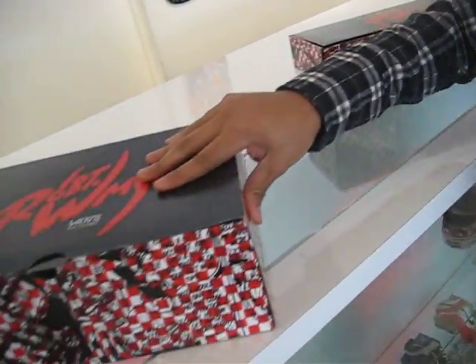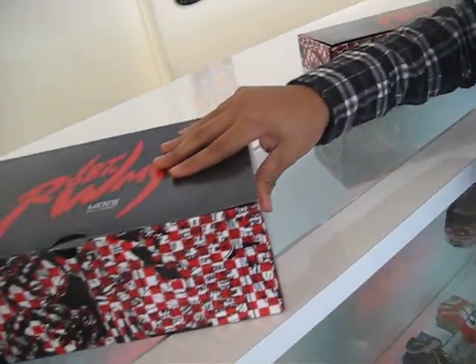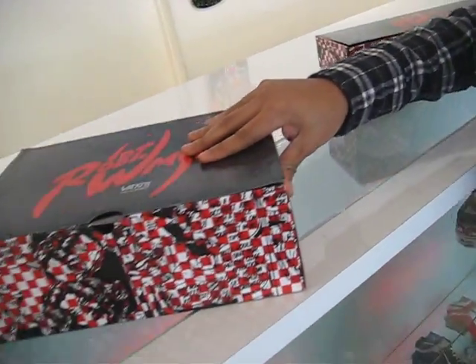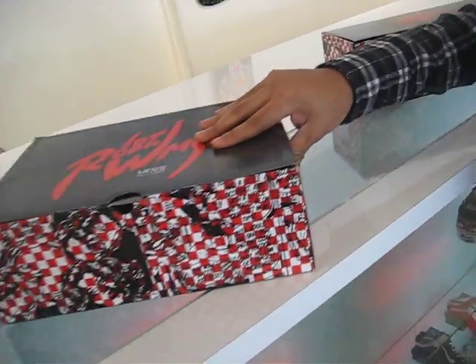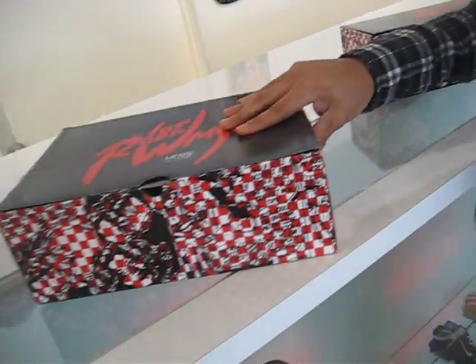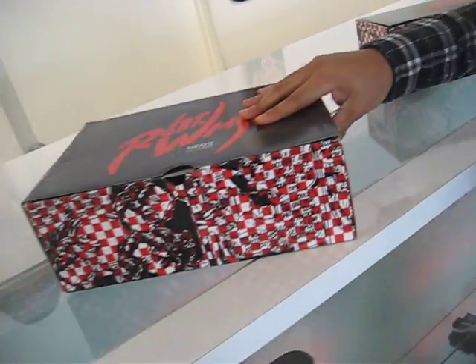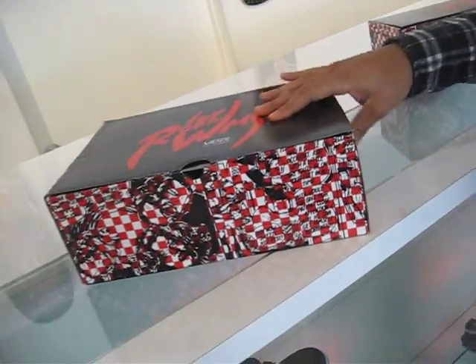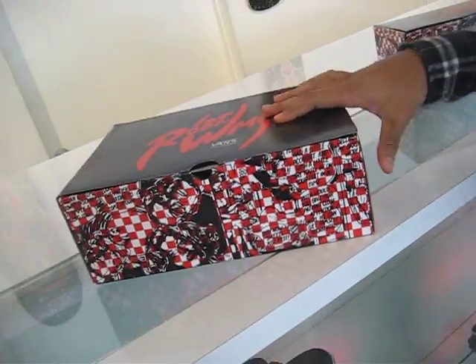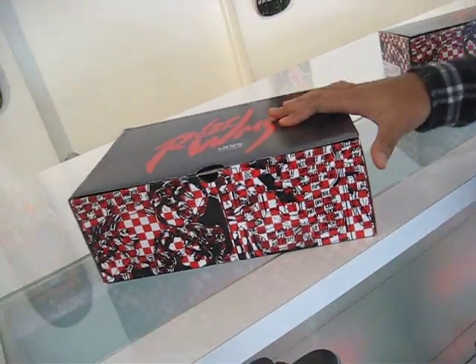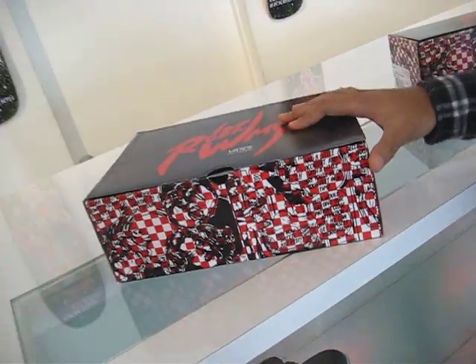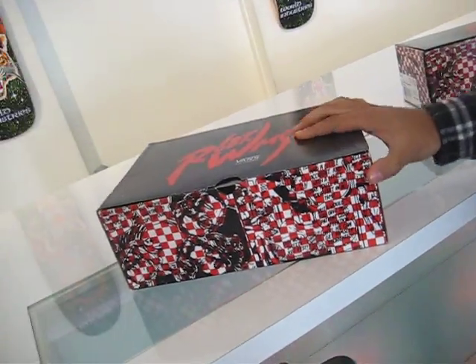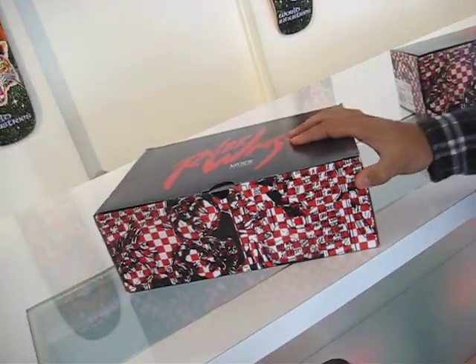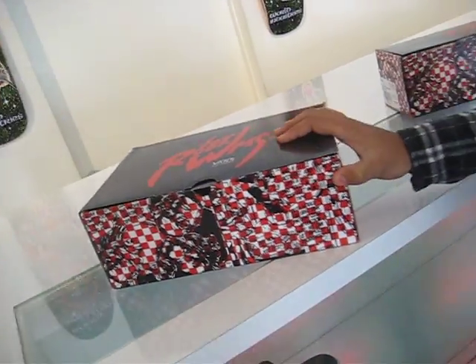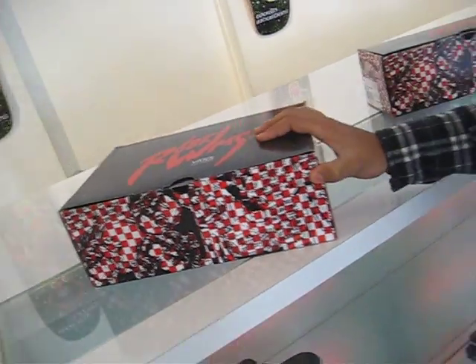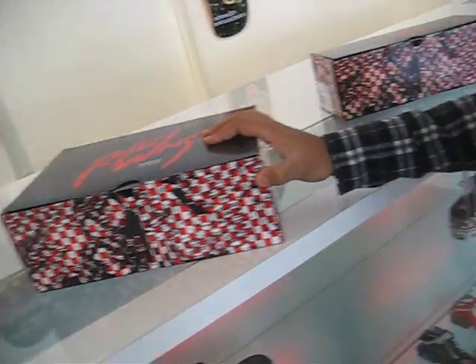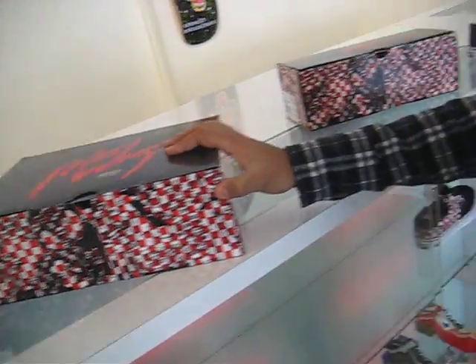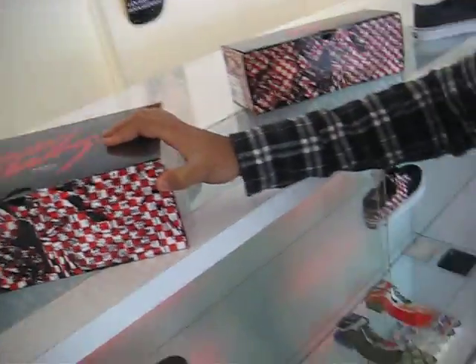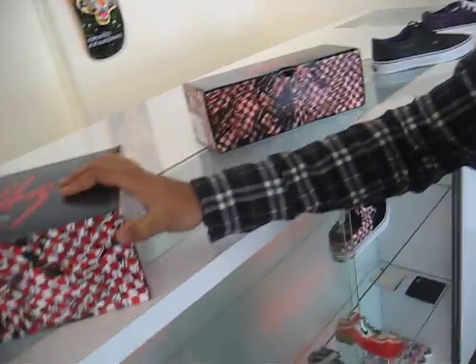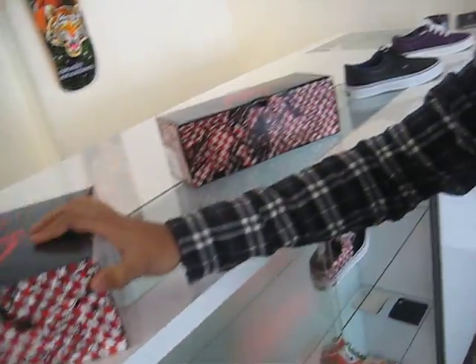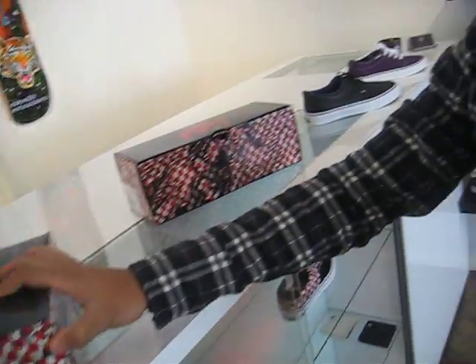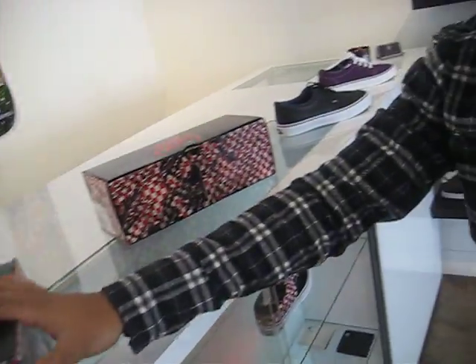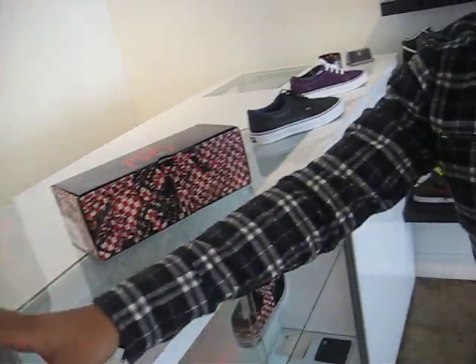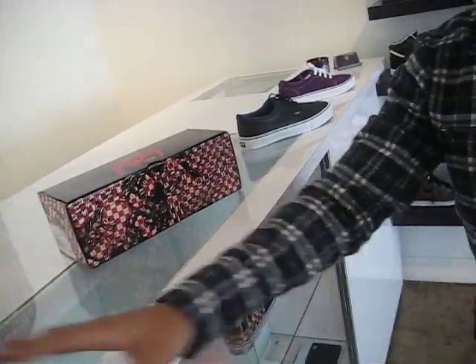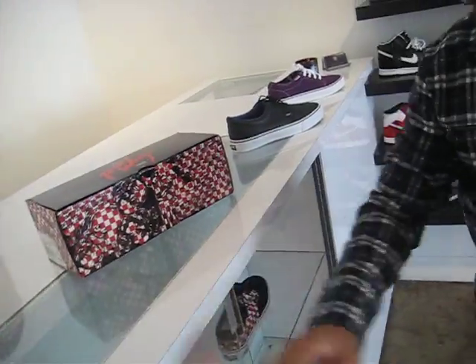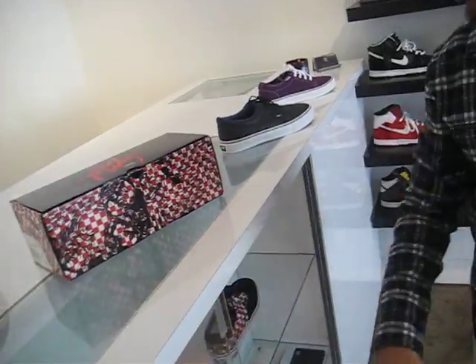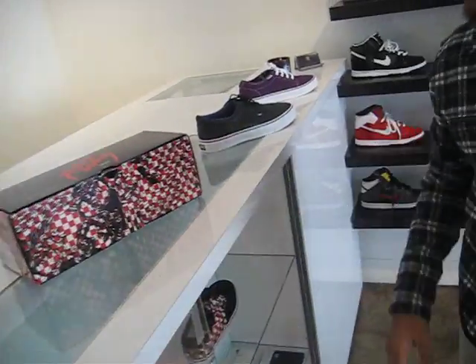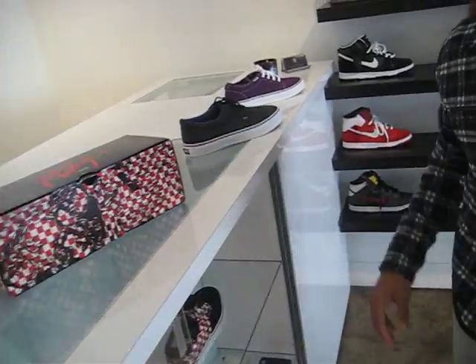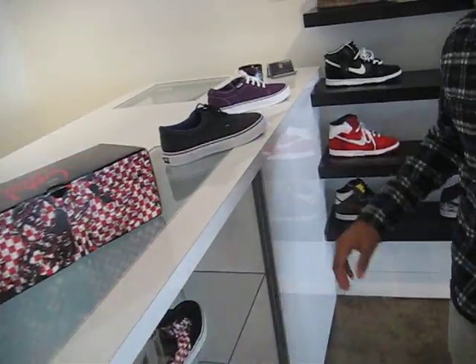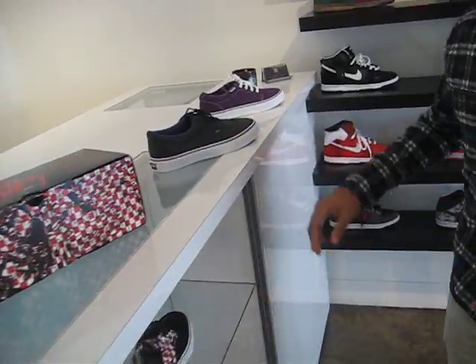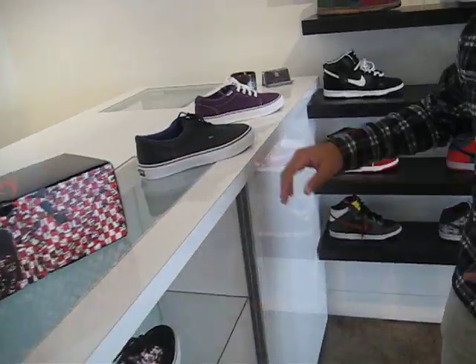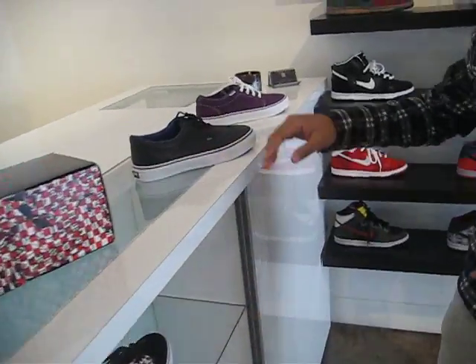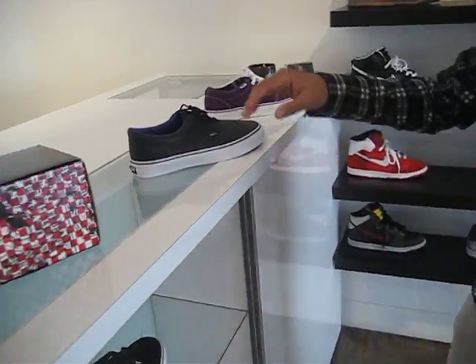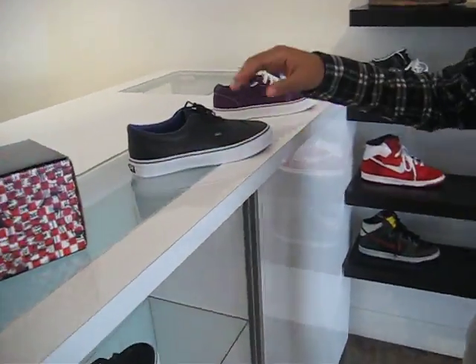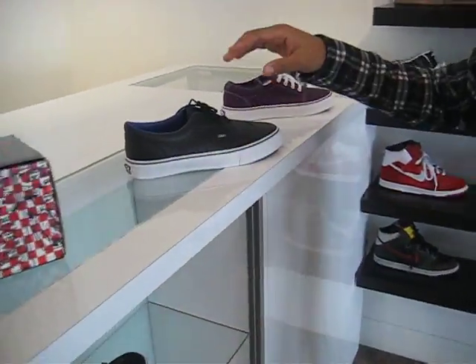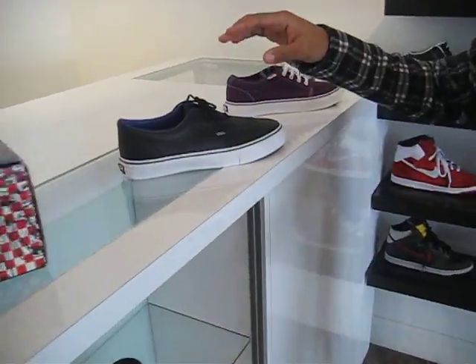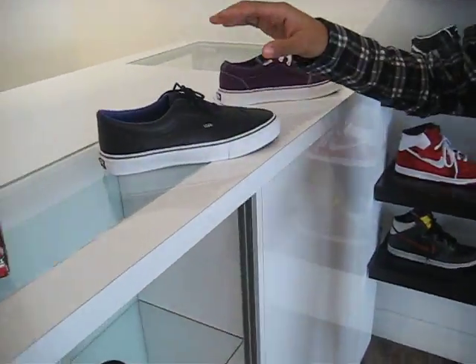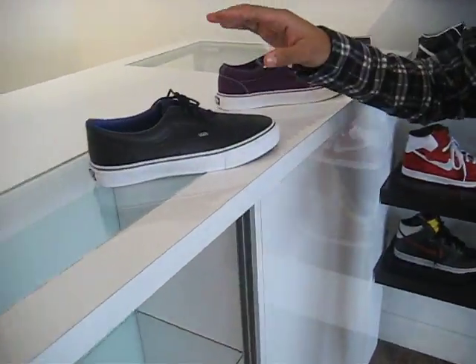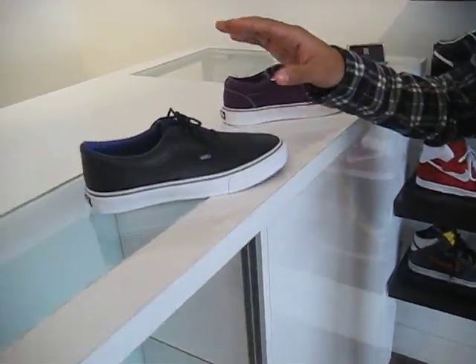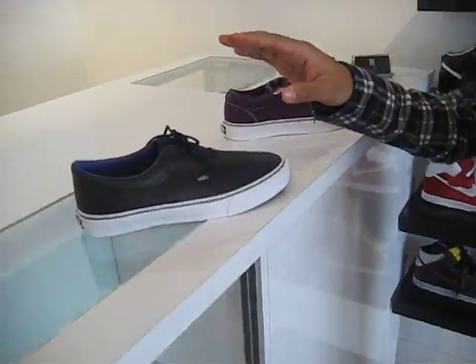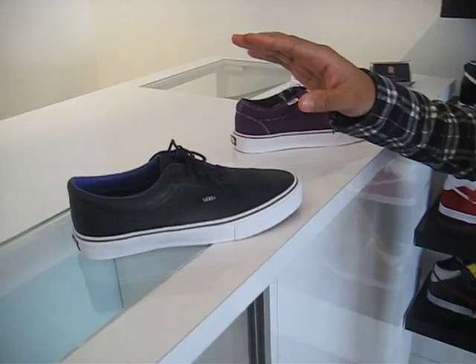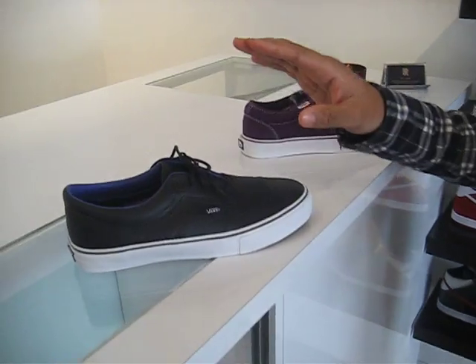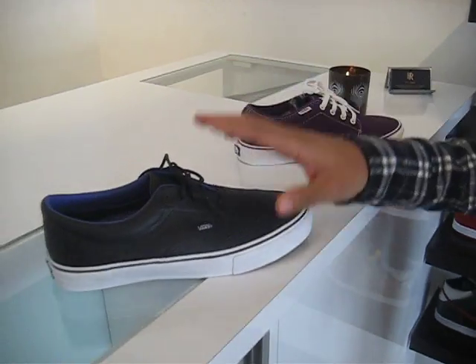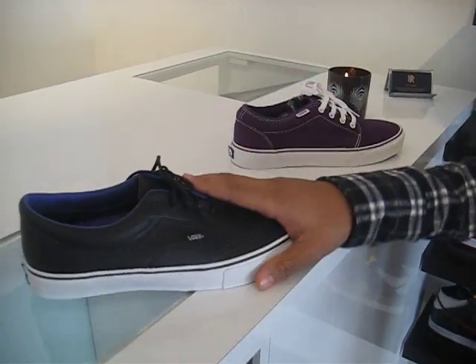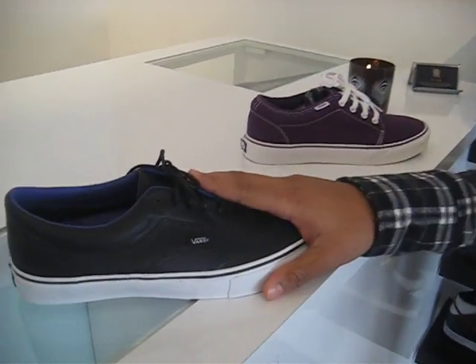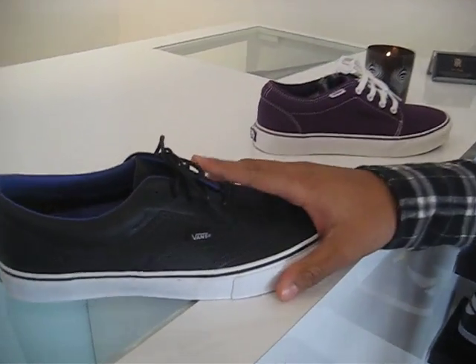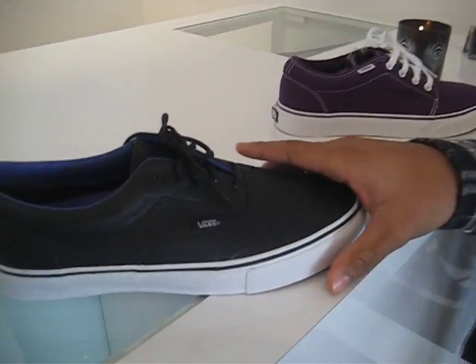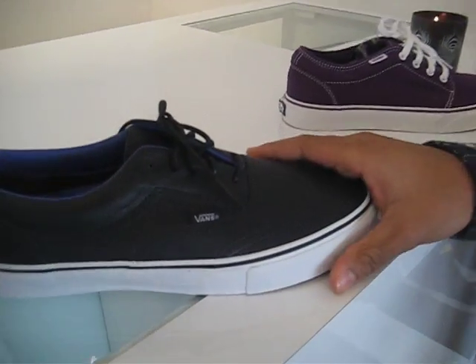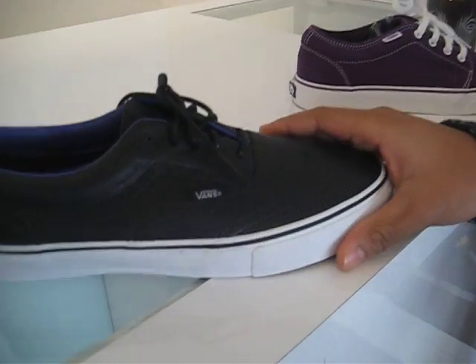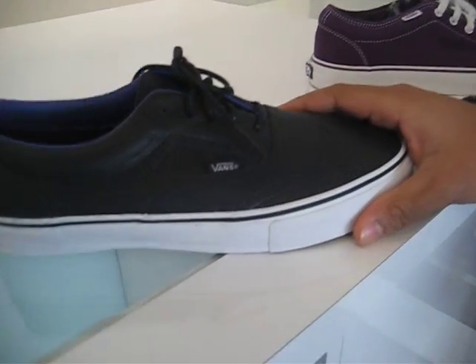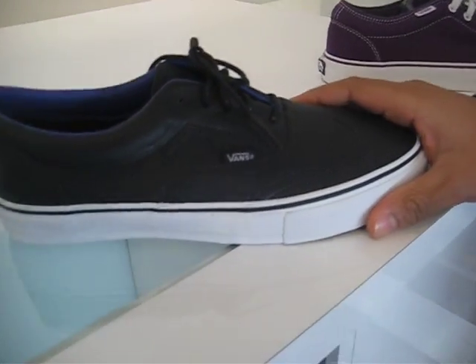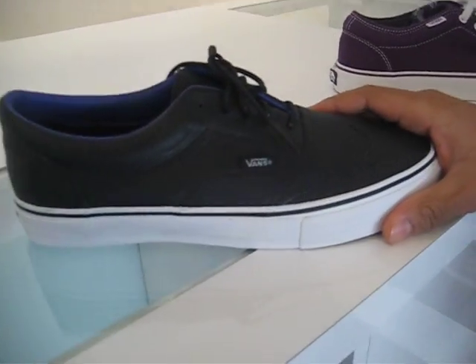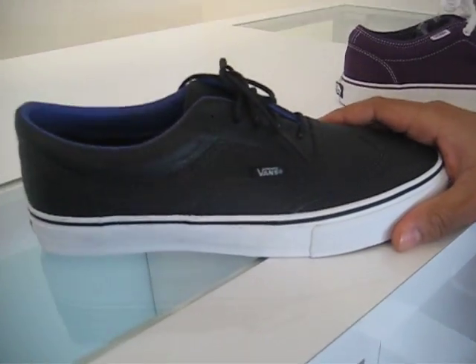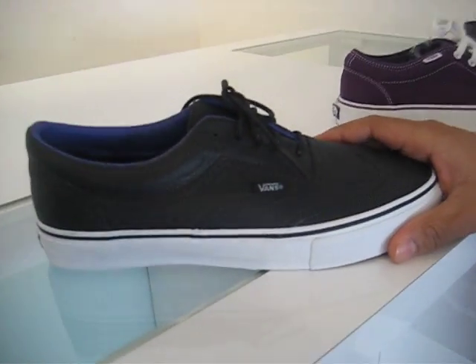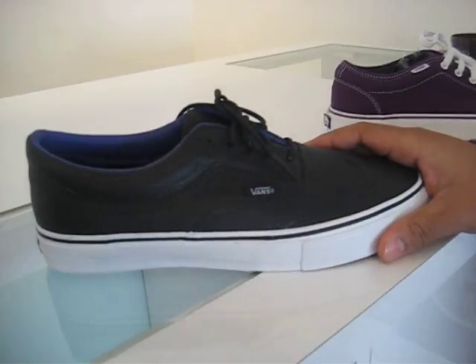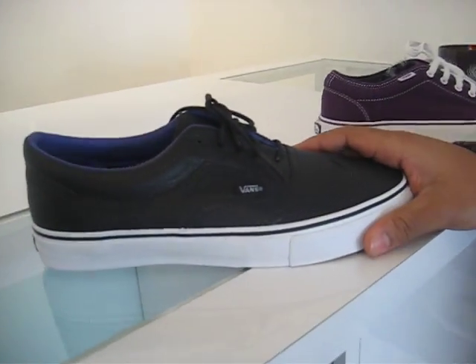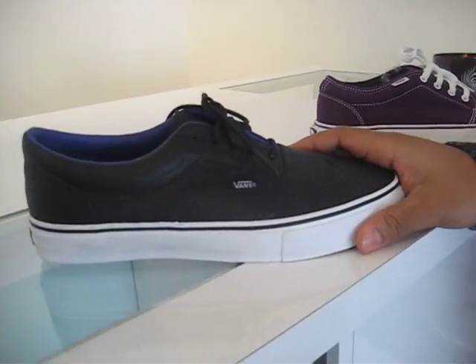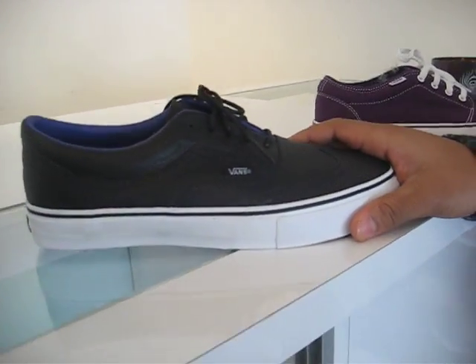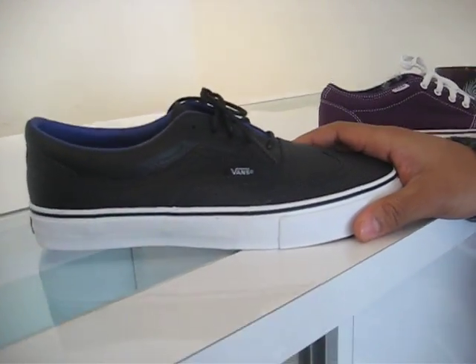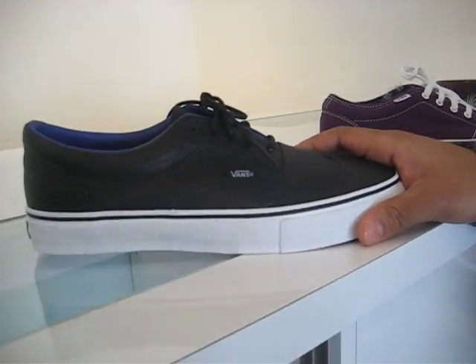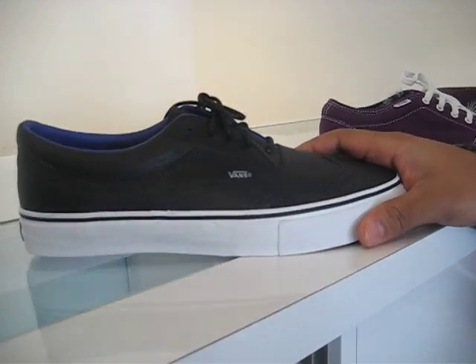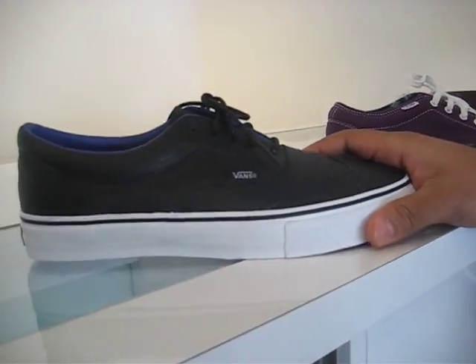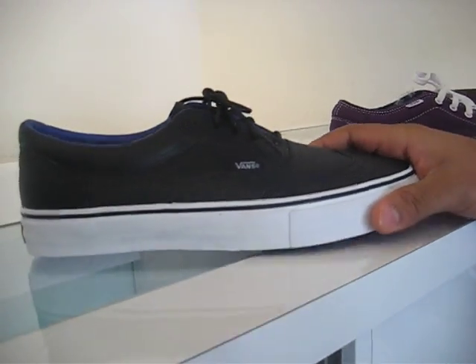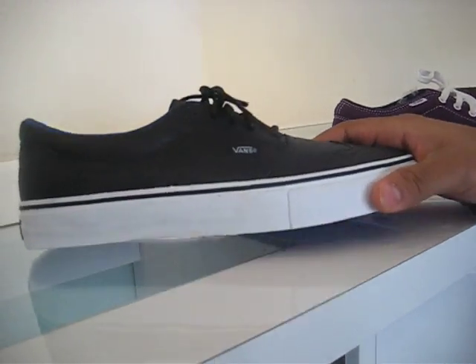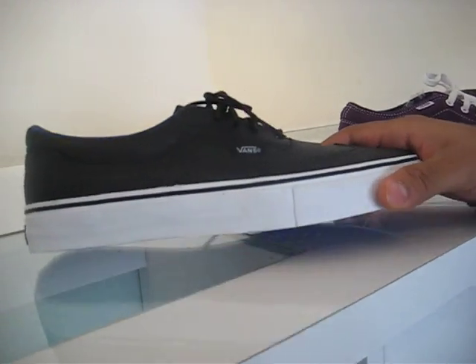Yeah, you can come down to Hot Rod Los Angeles and get them. They also released the wingtip Aero Lowe's over here.